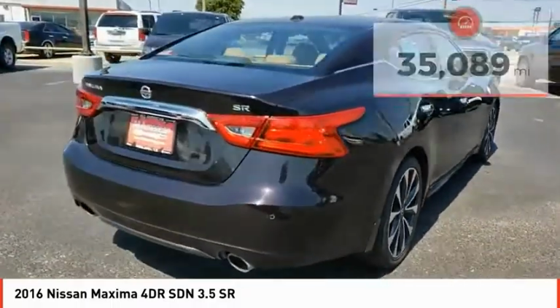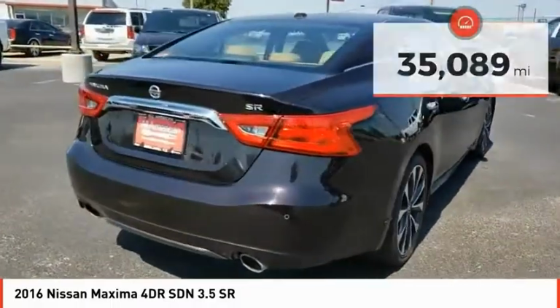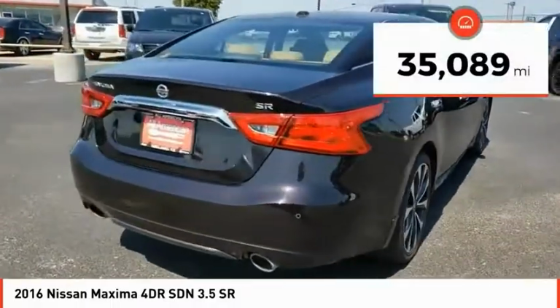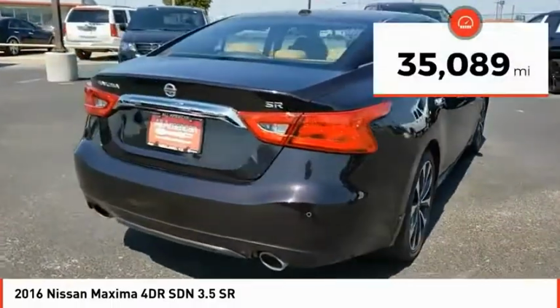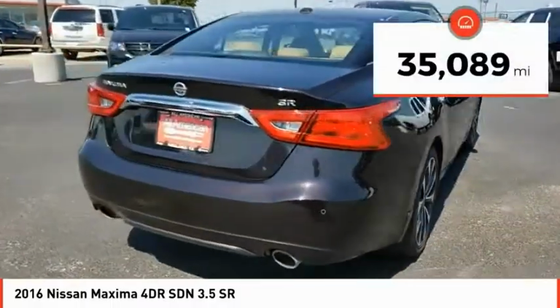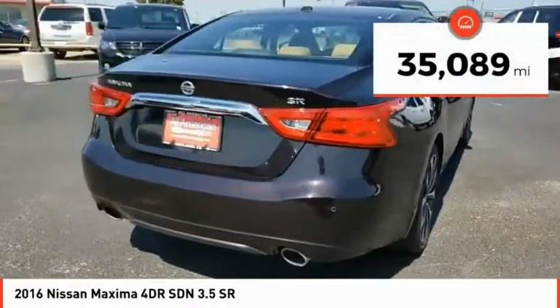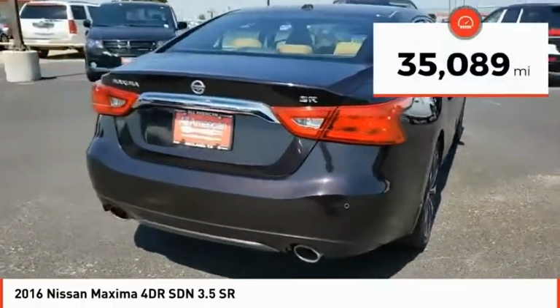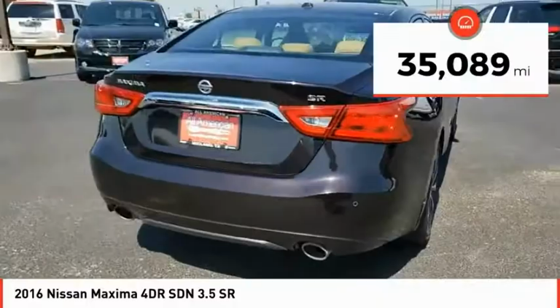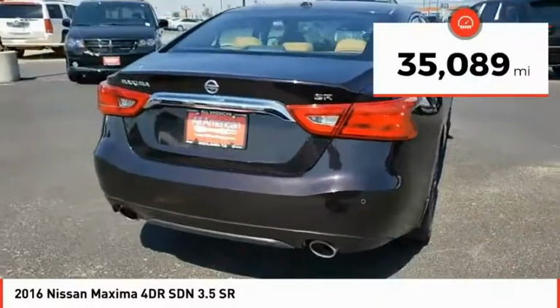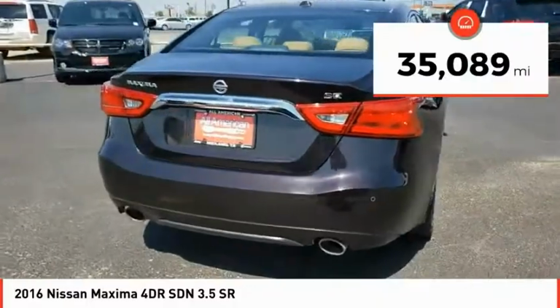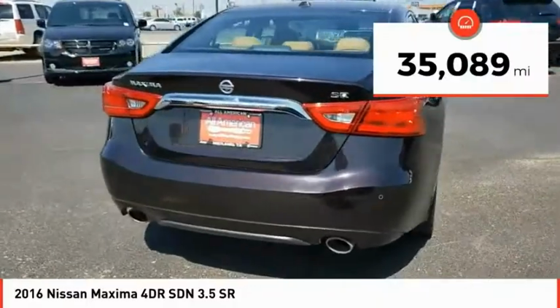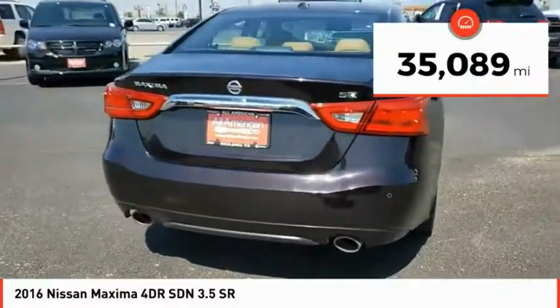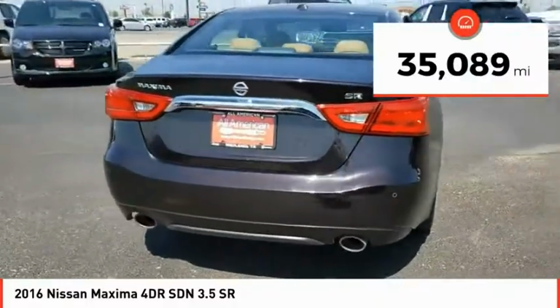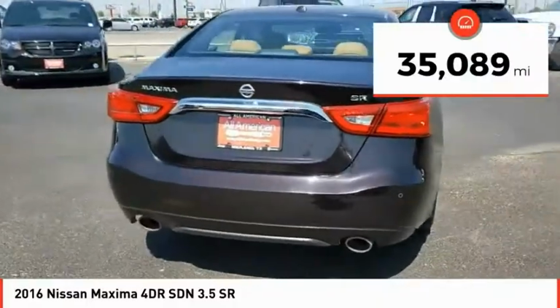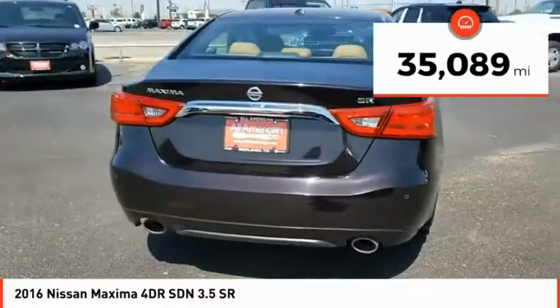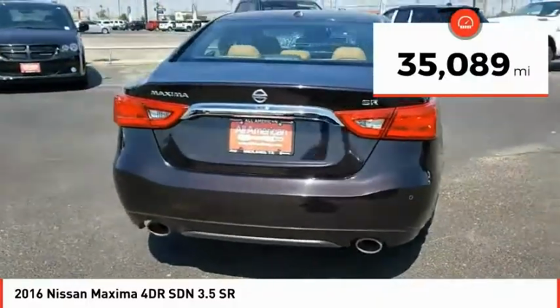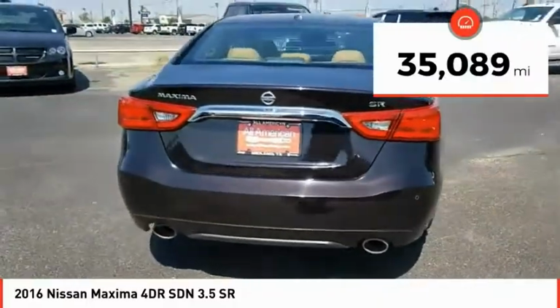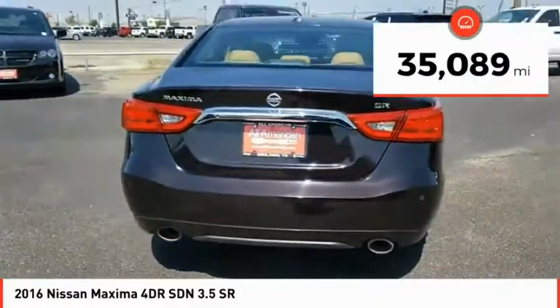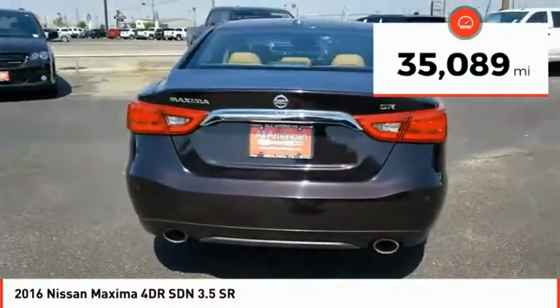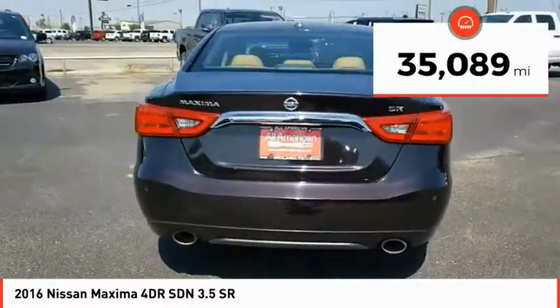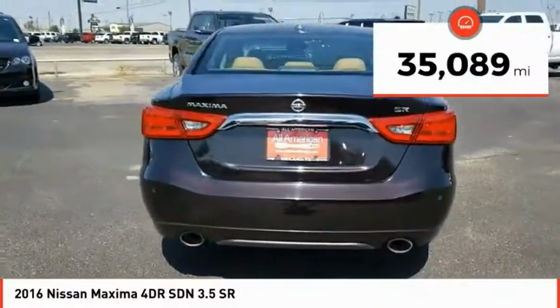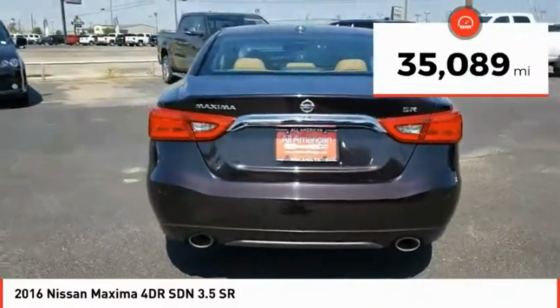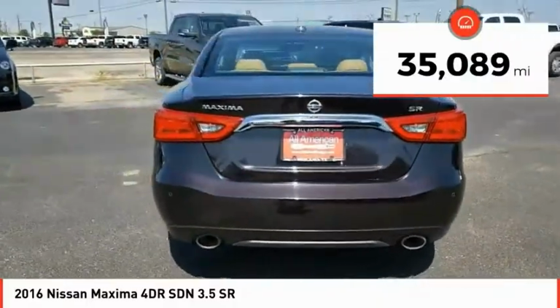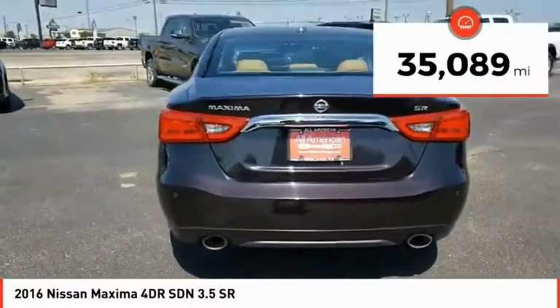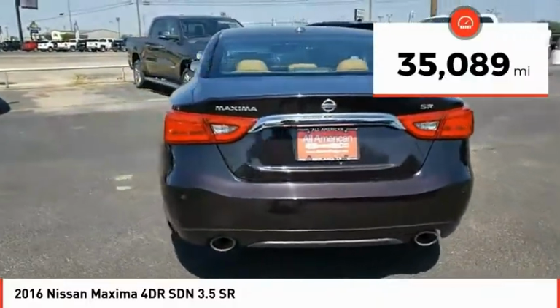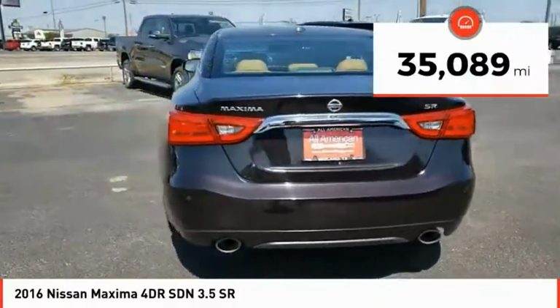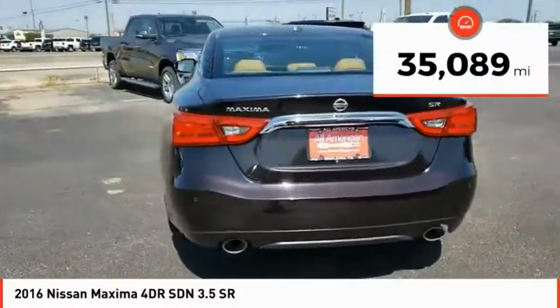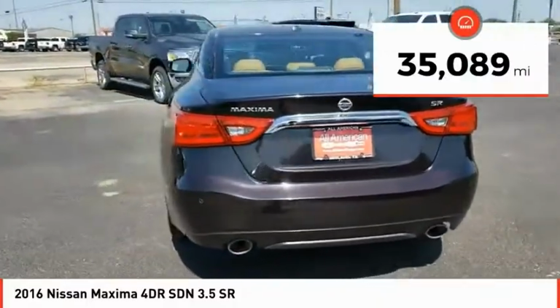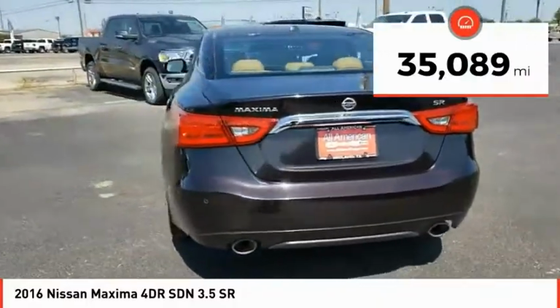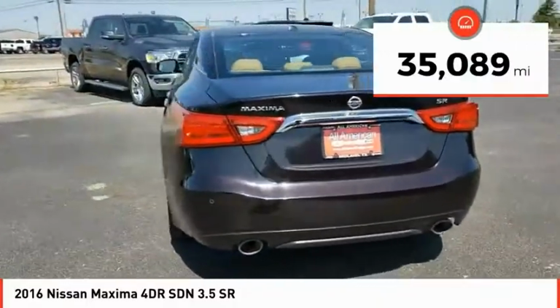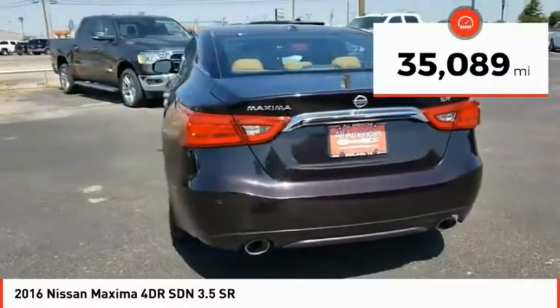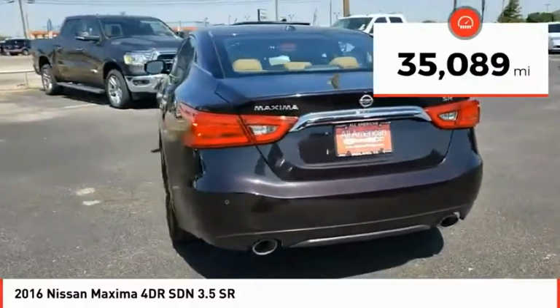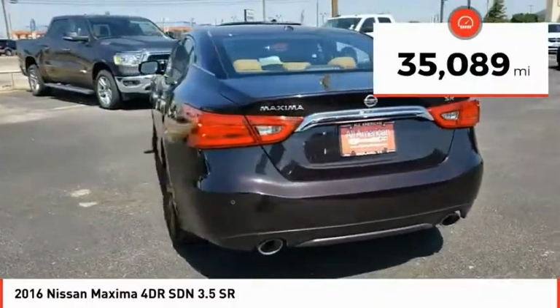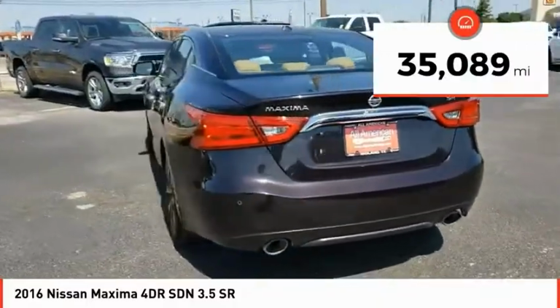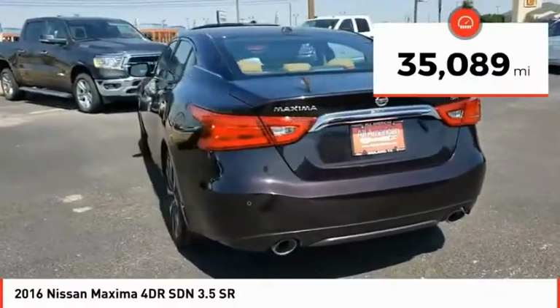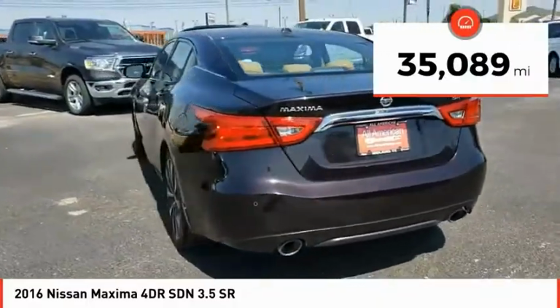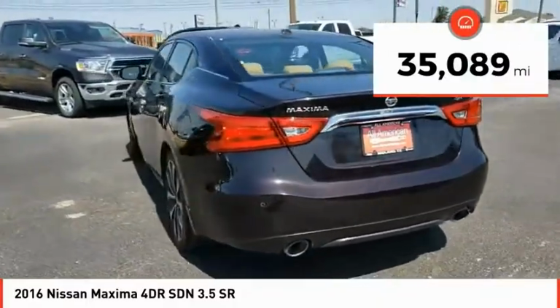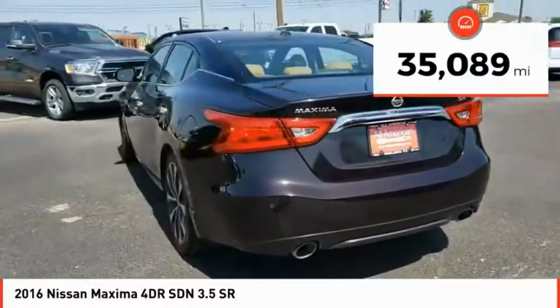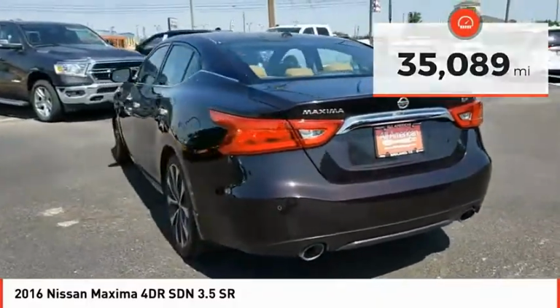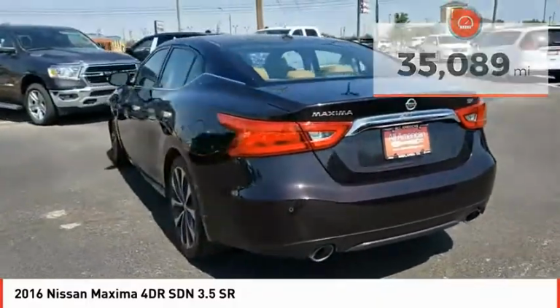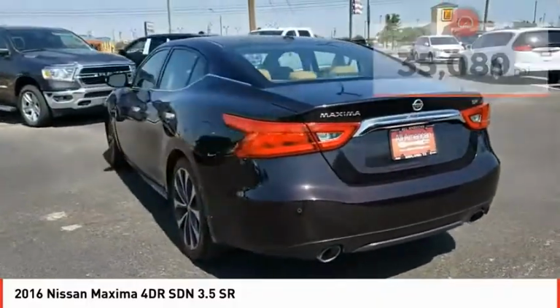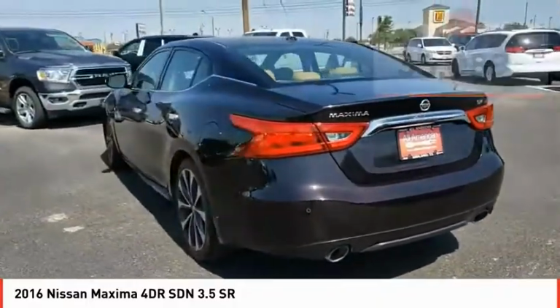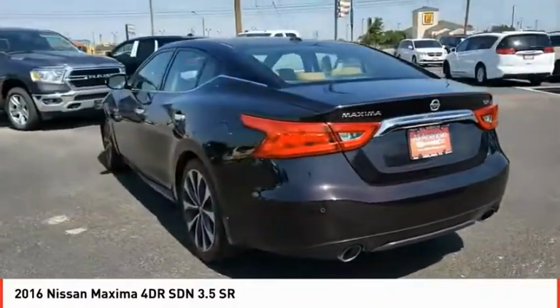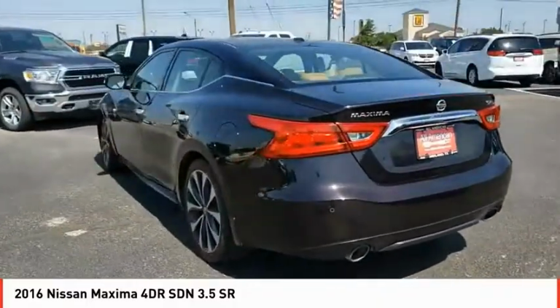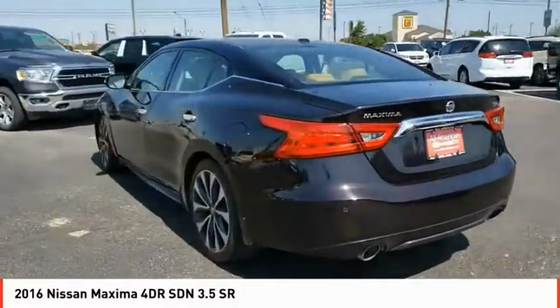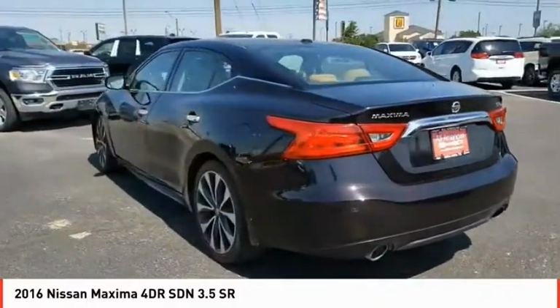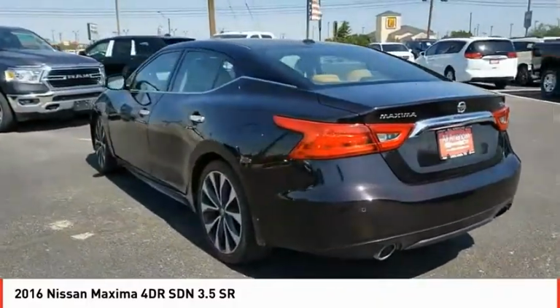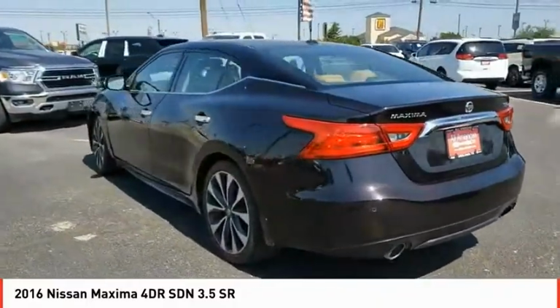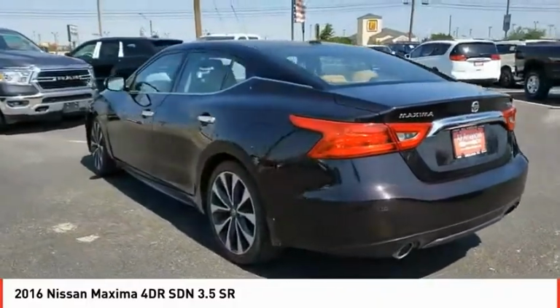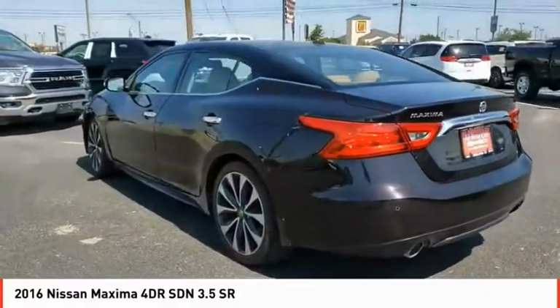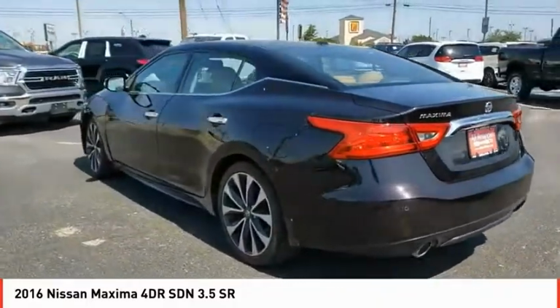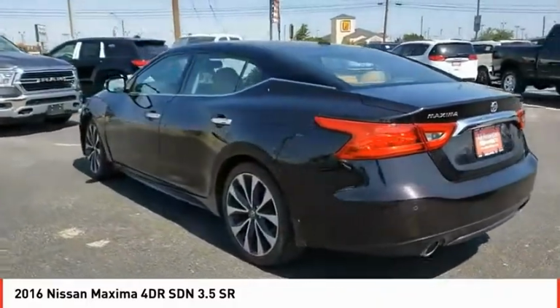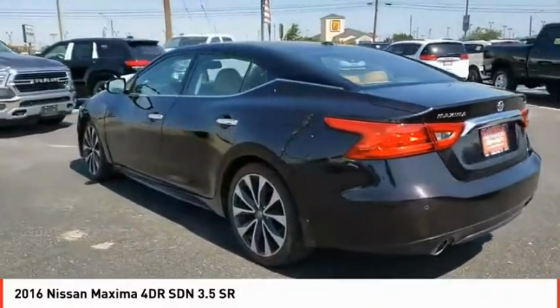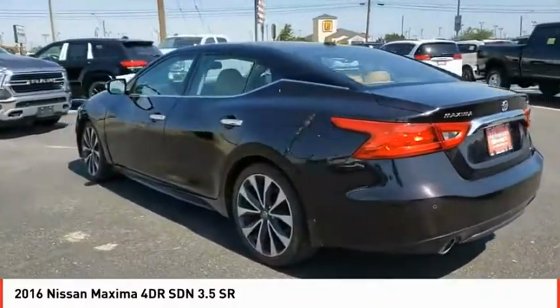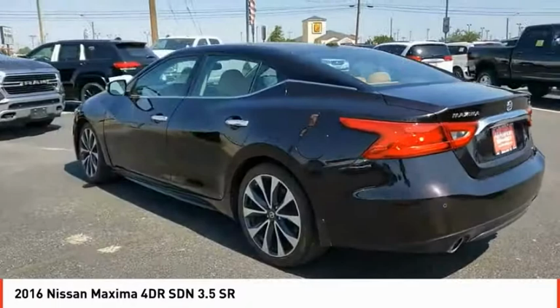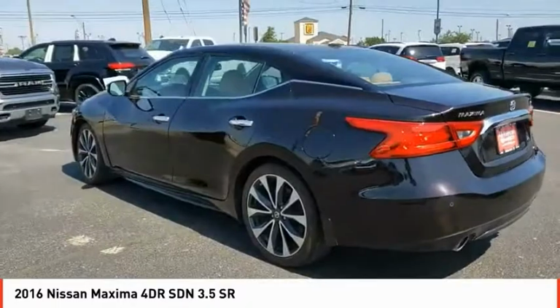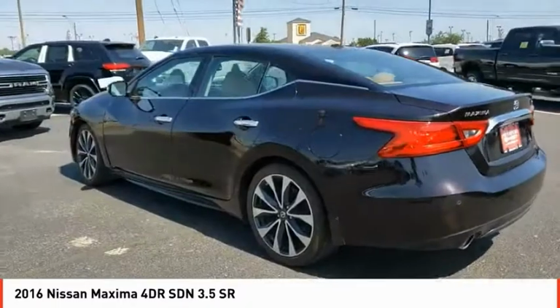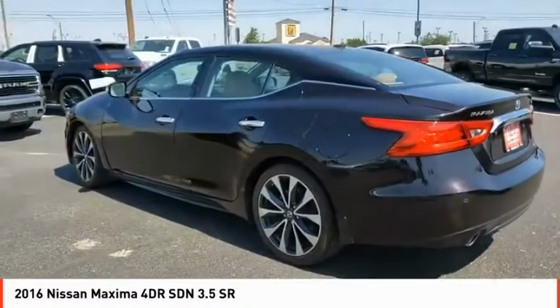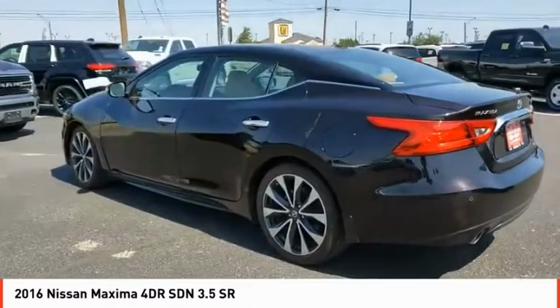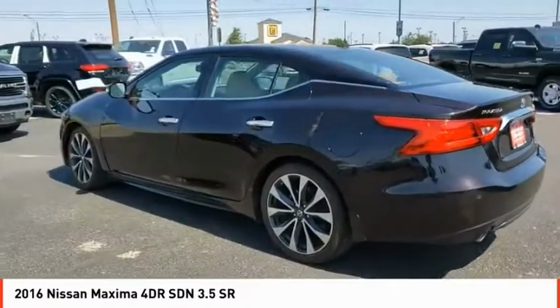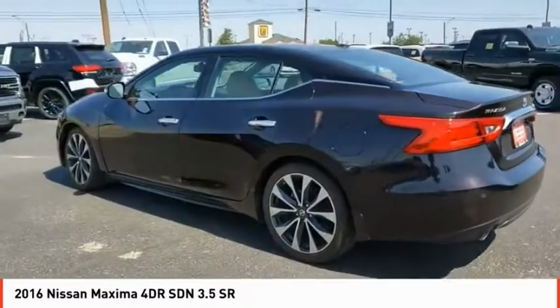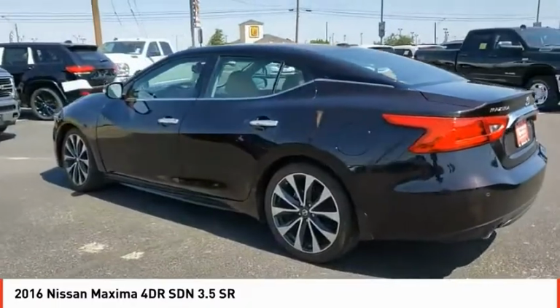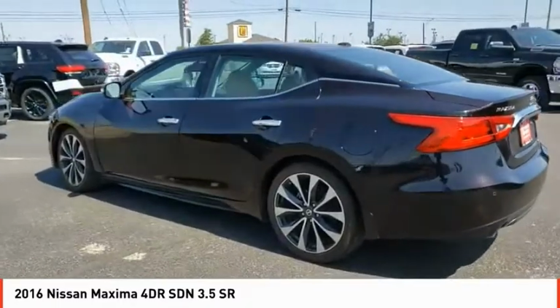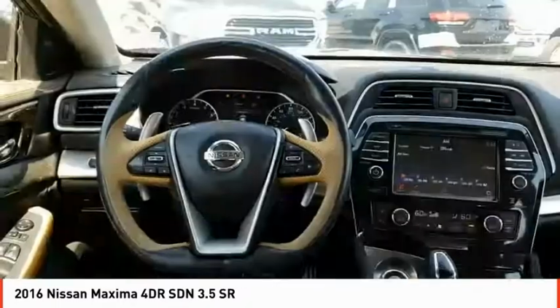This vehicle has less than 40,000 miles. Drive away with a great deal on this vehicle. Call or stop in today.